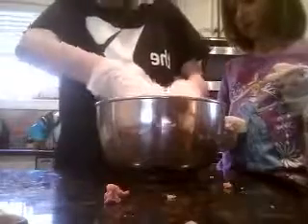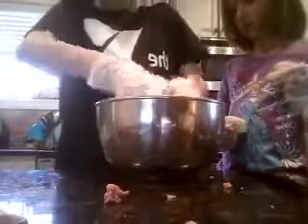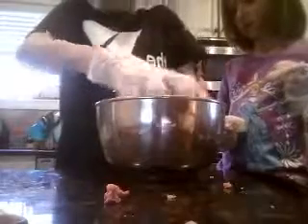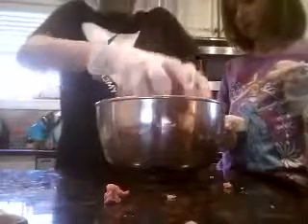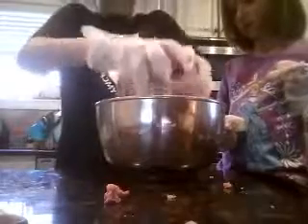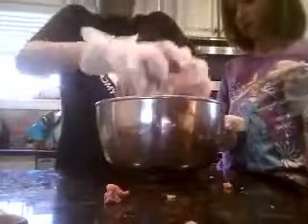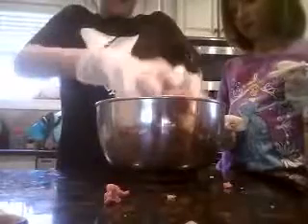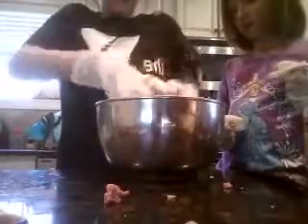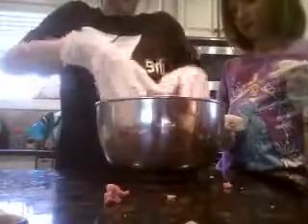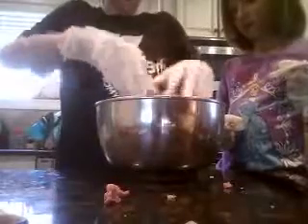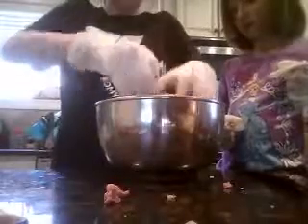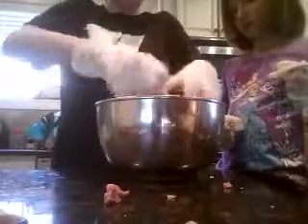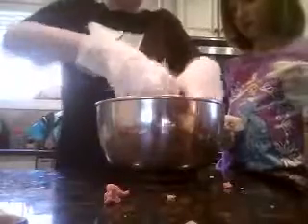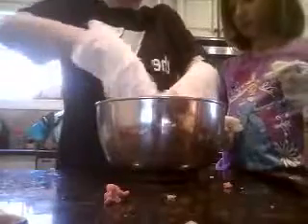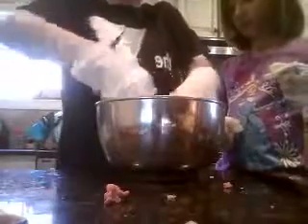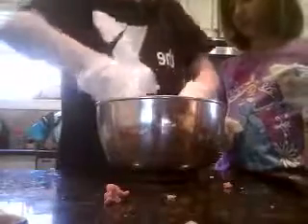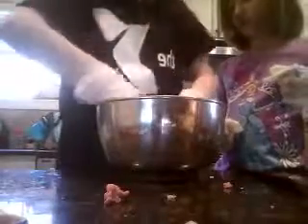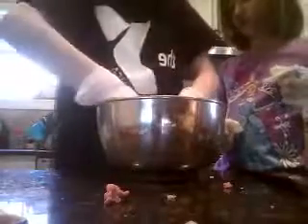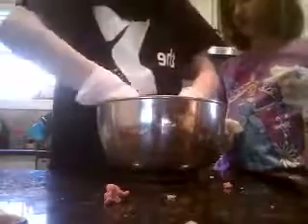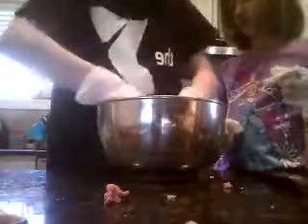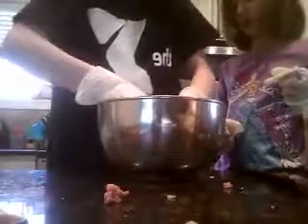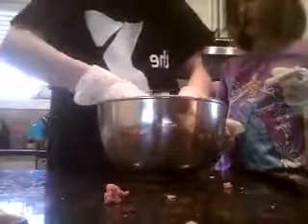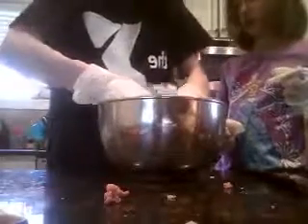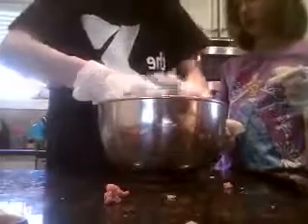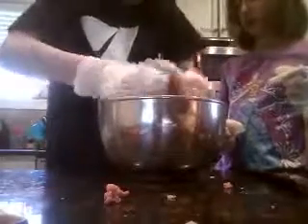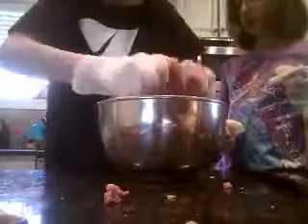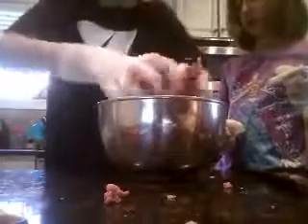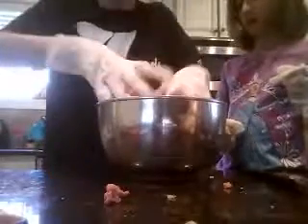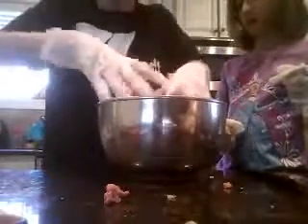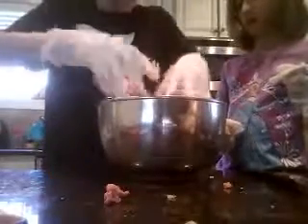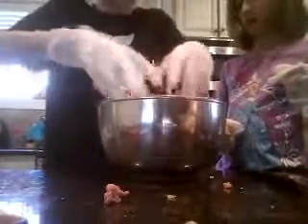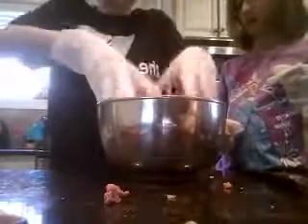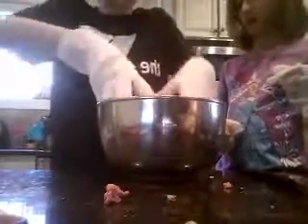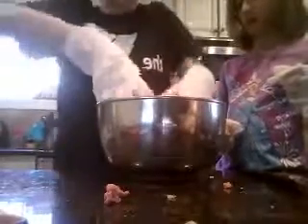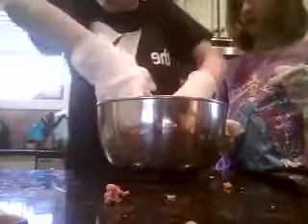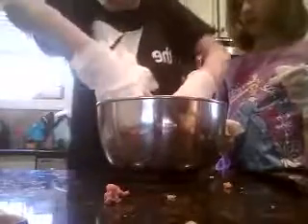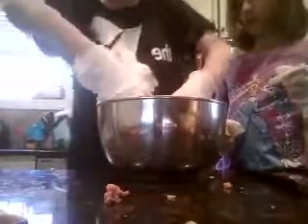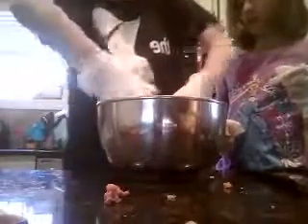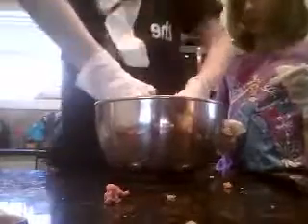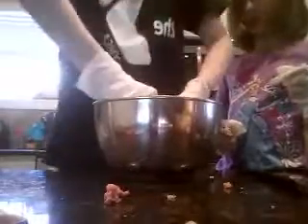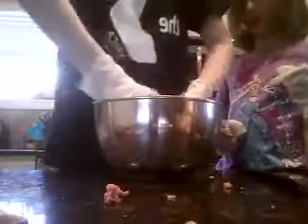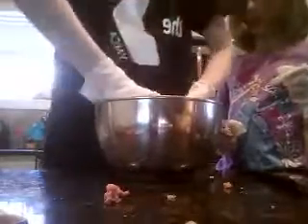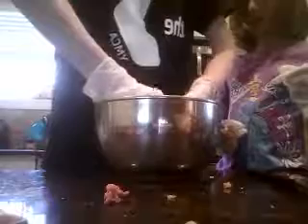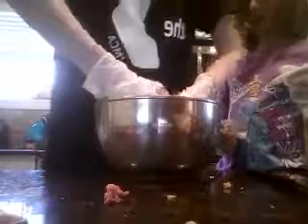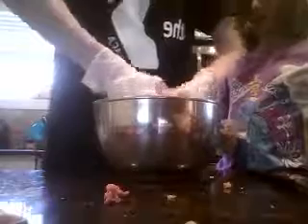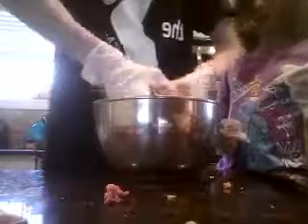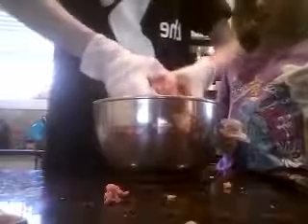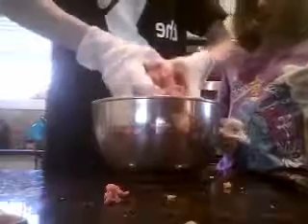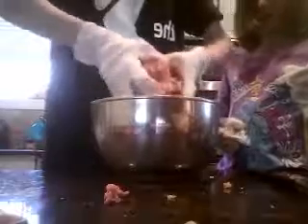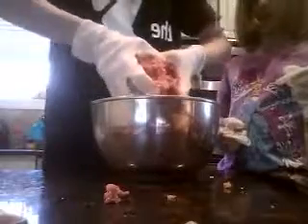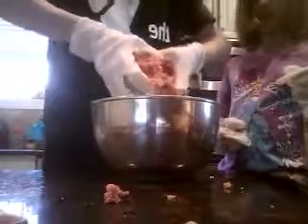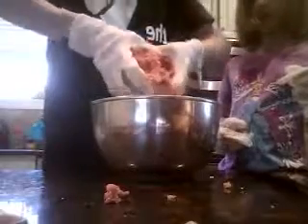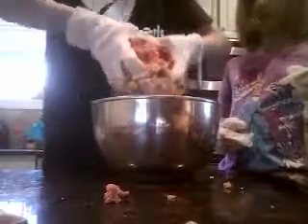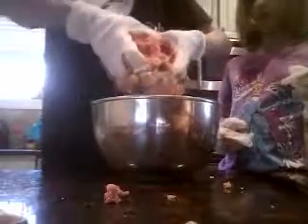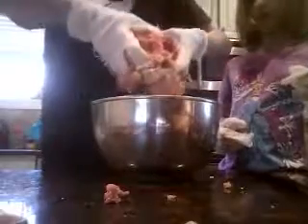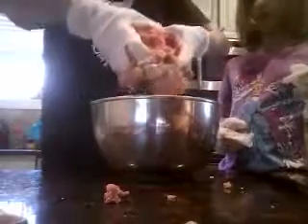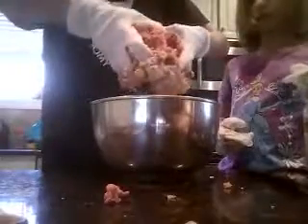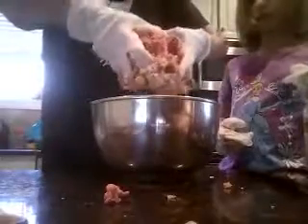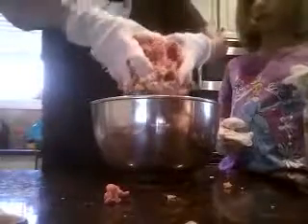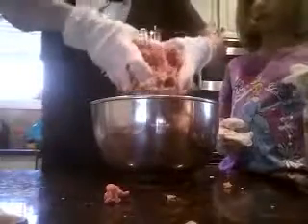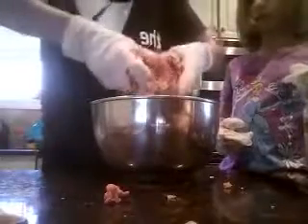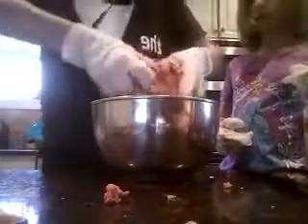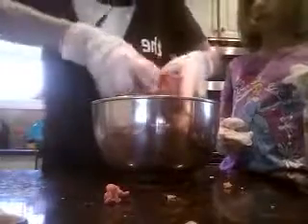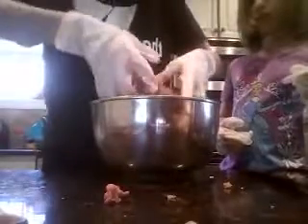So, Tori, you want to pick up the bowl to show them? Actually, your hands are dirty. I'm going to pick it up. This is what it looks like.